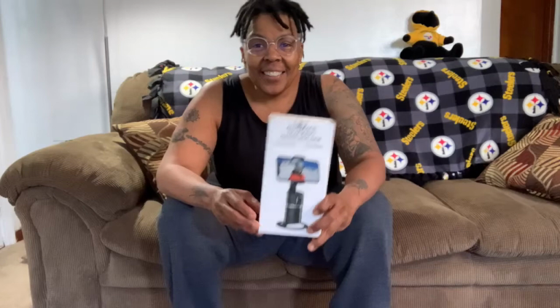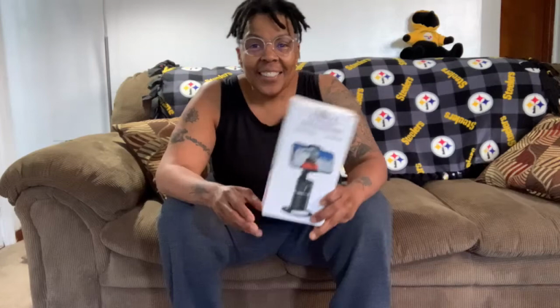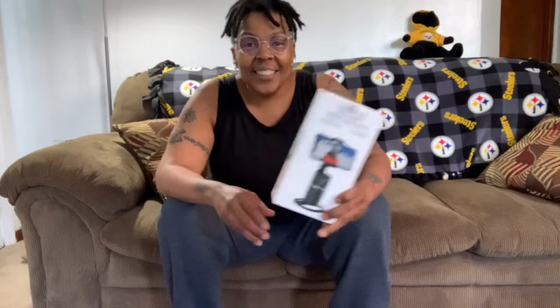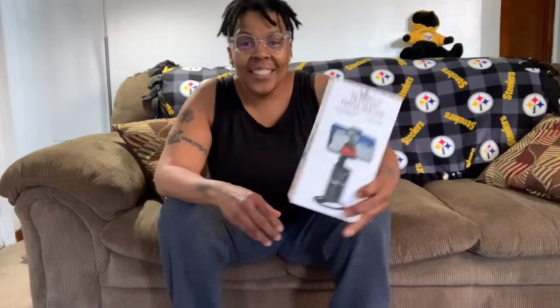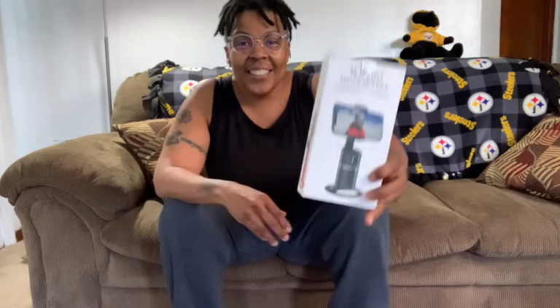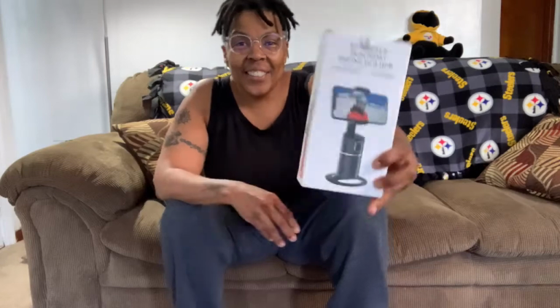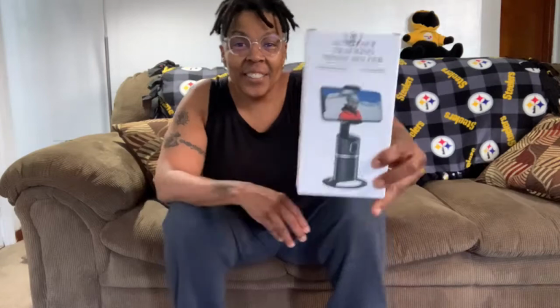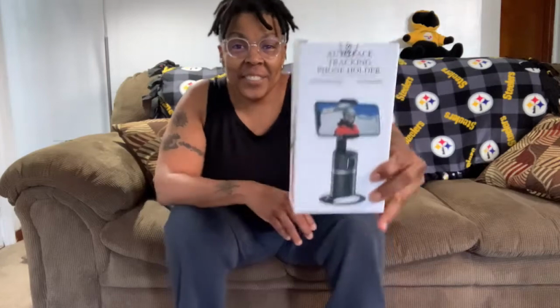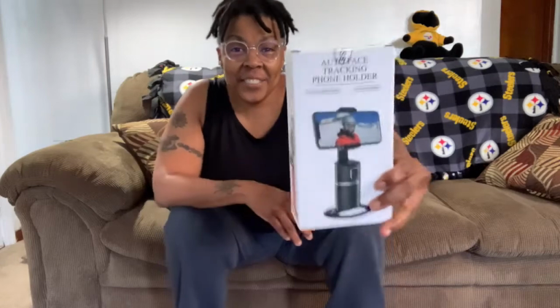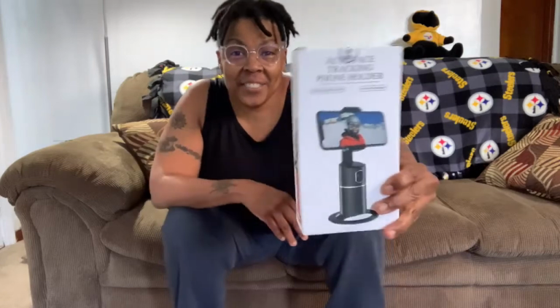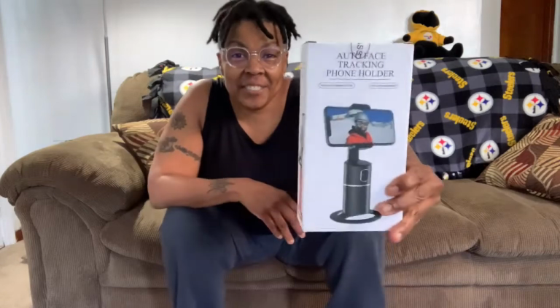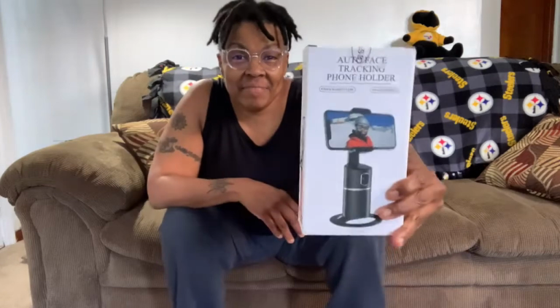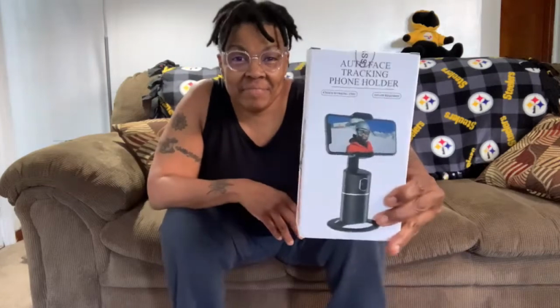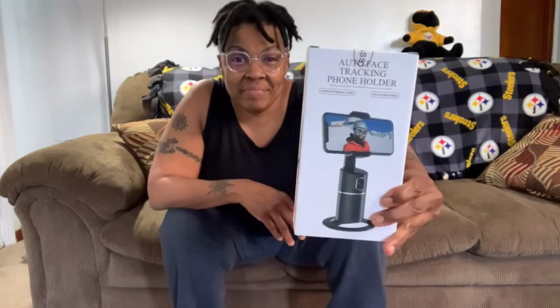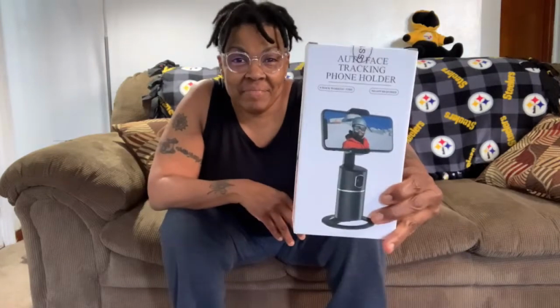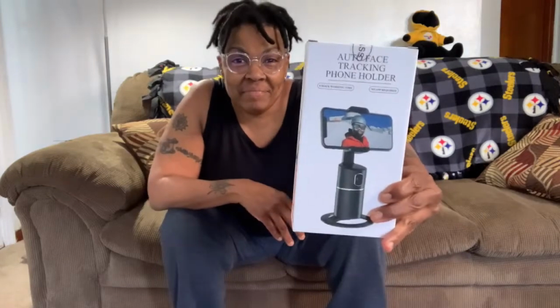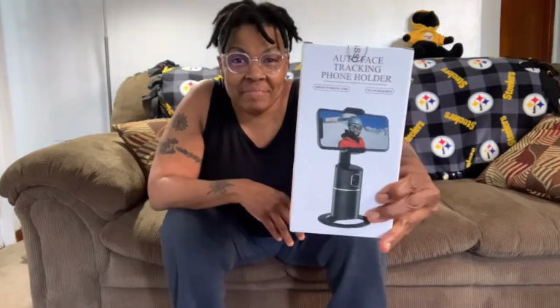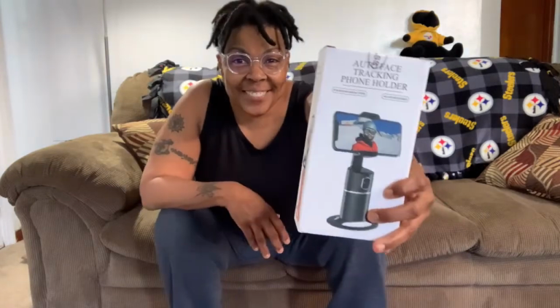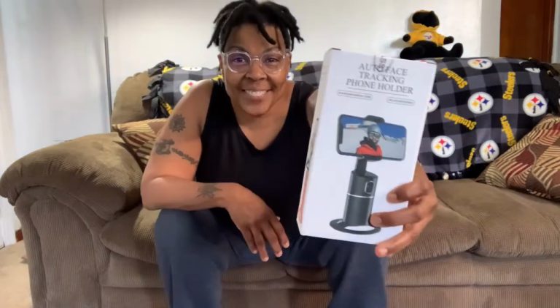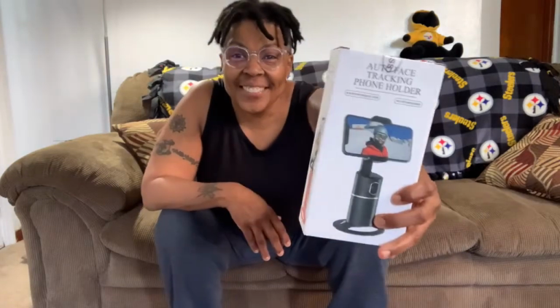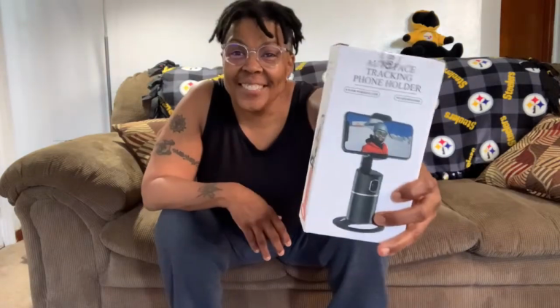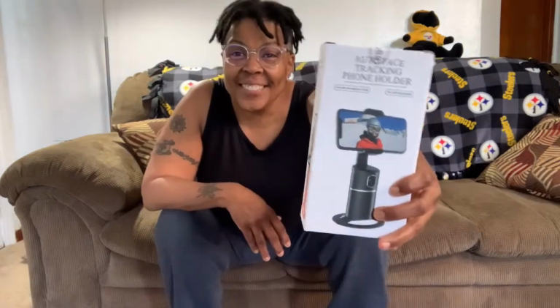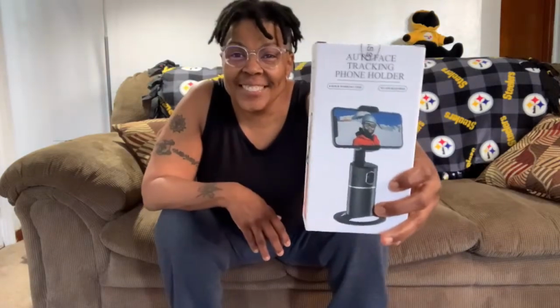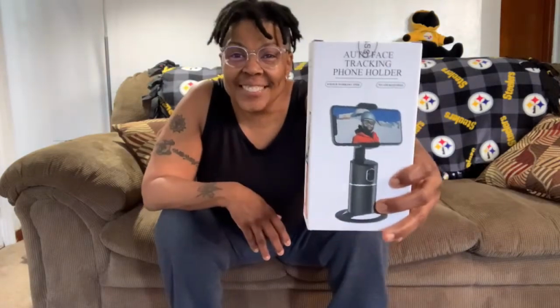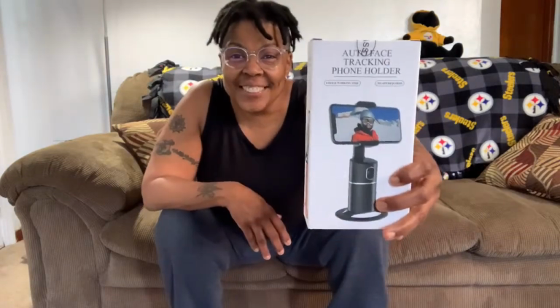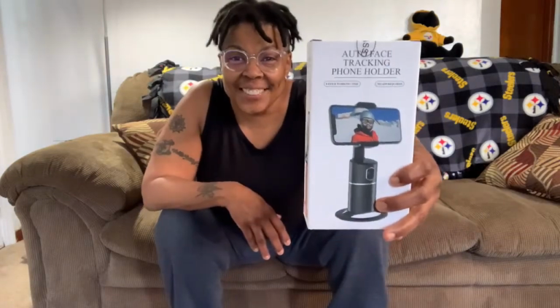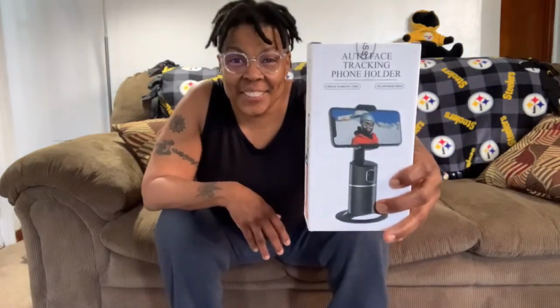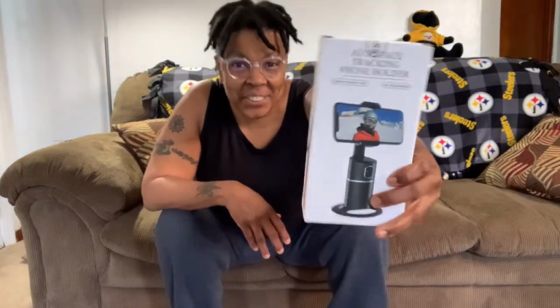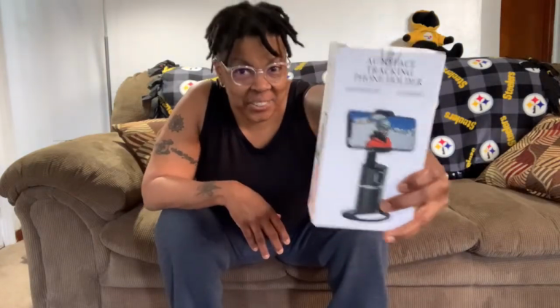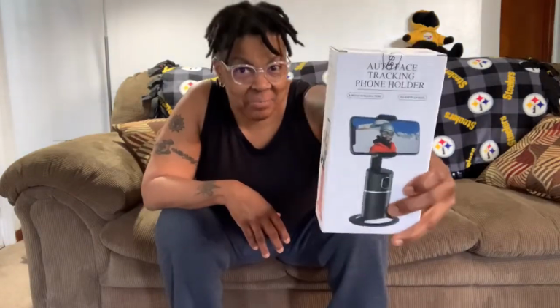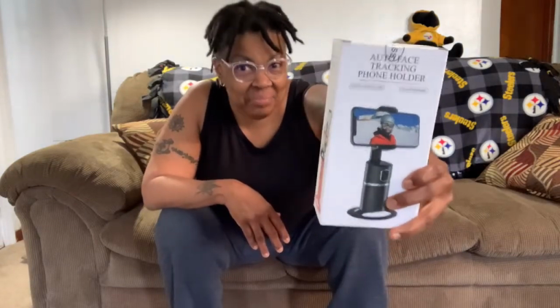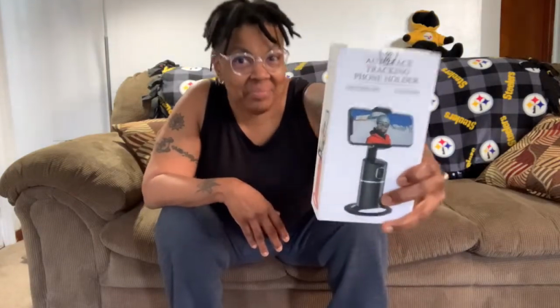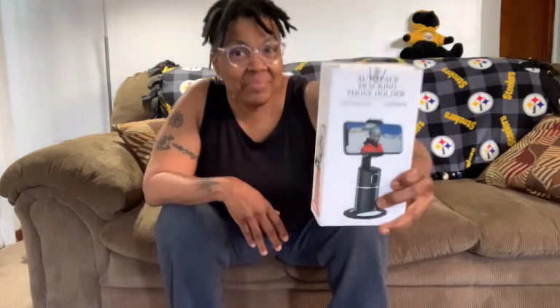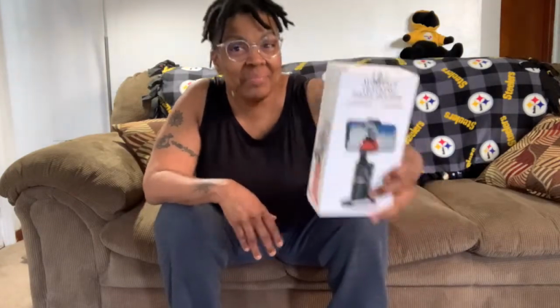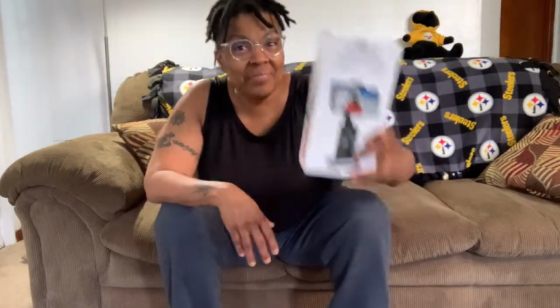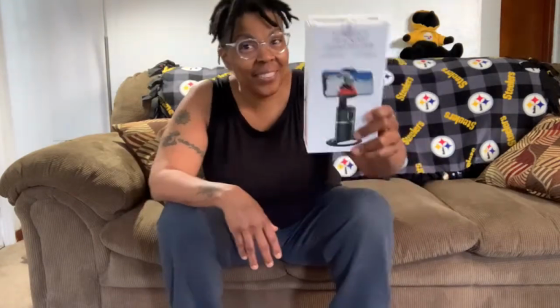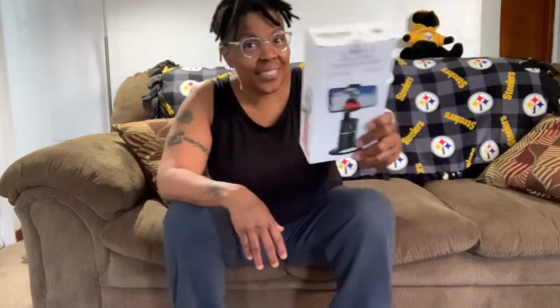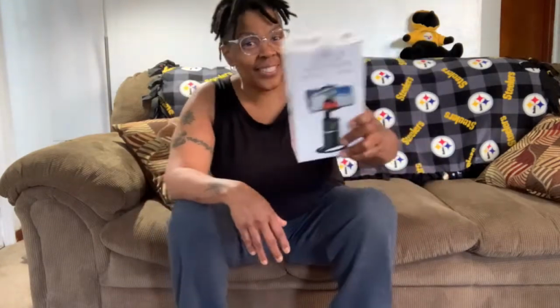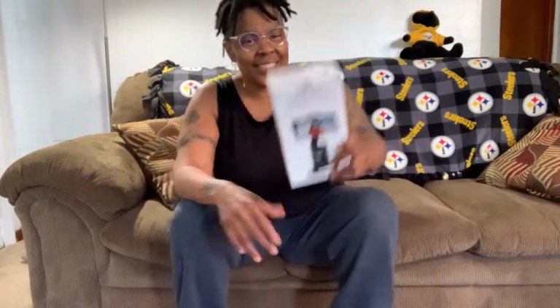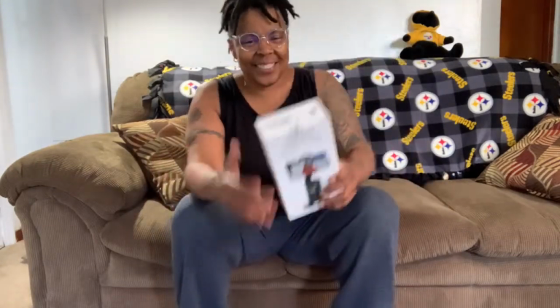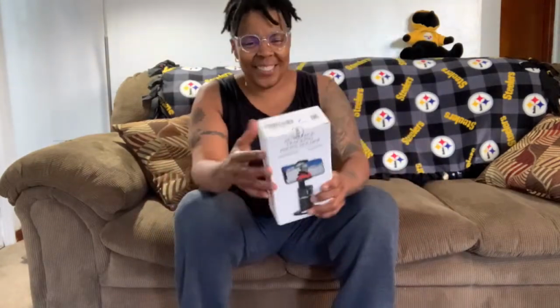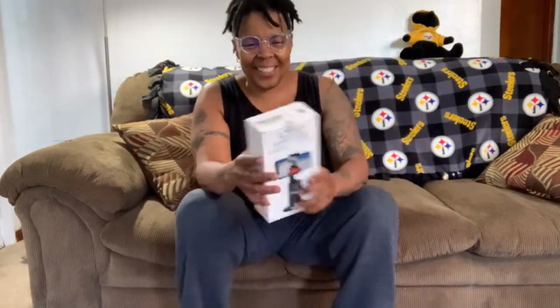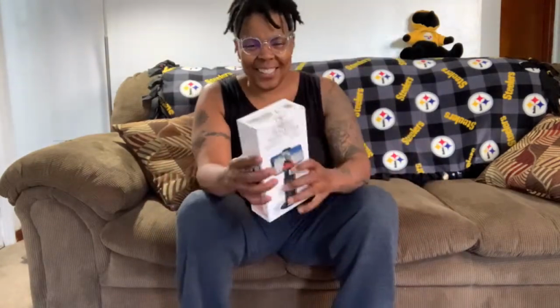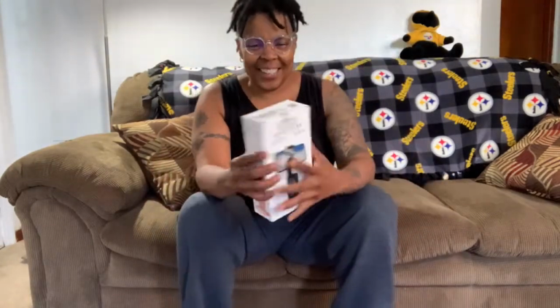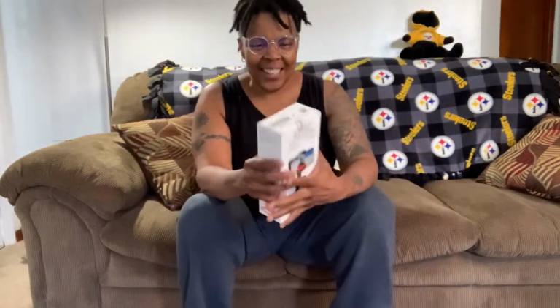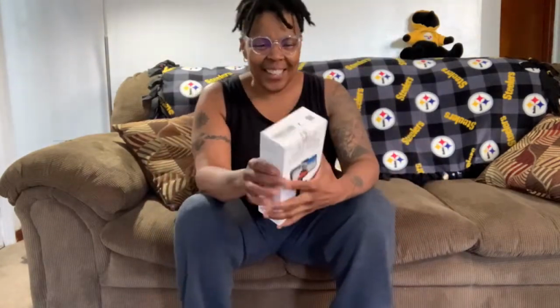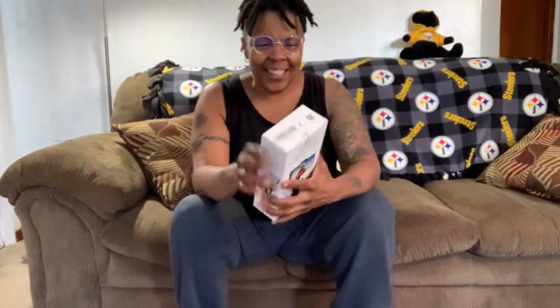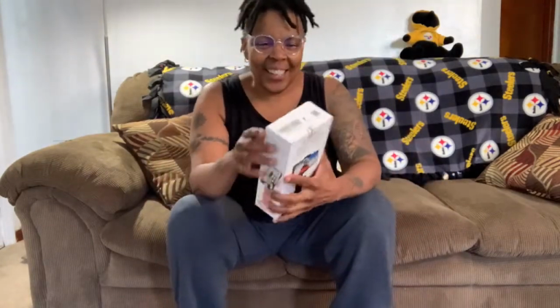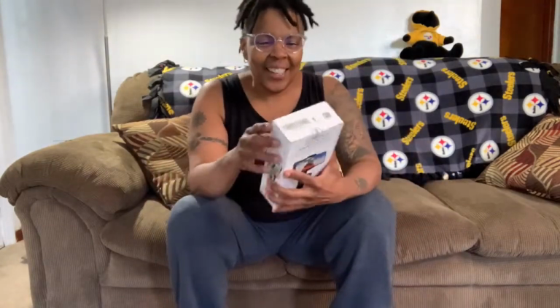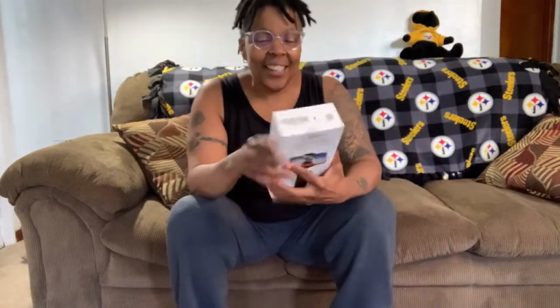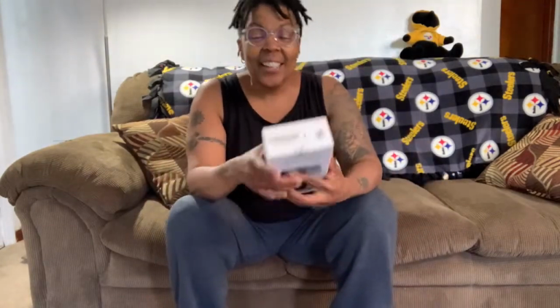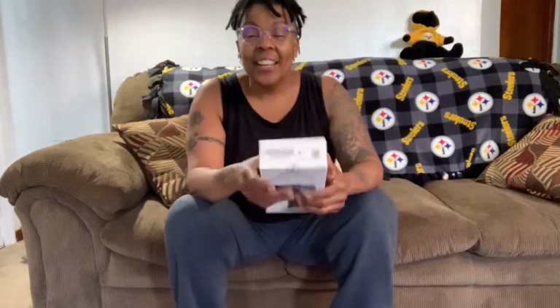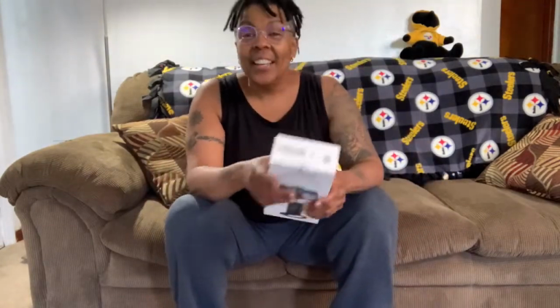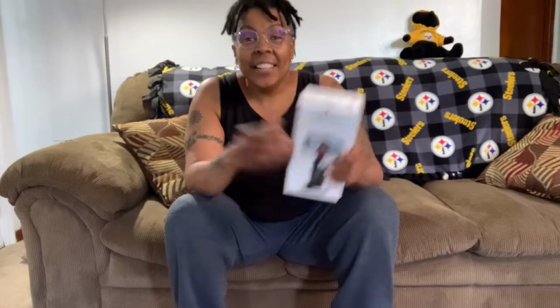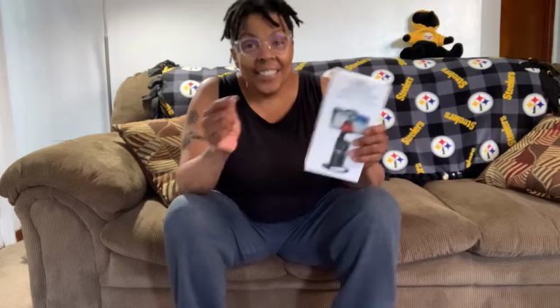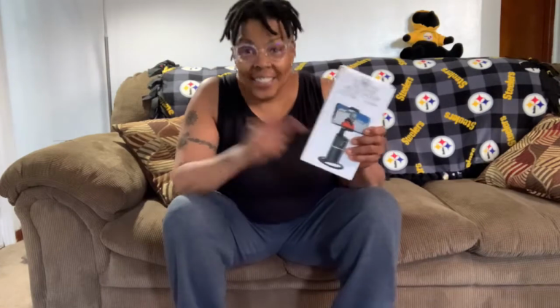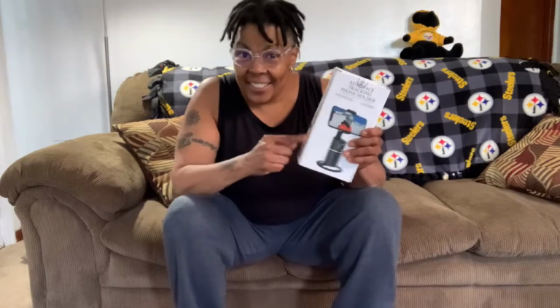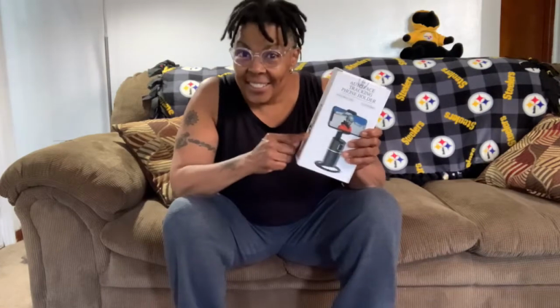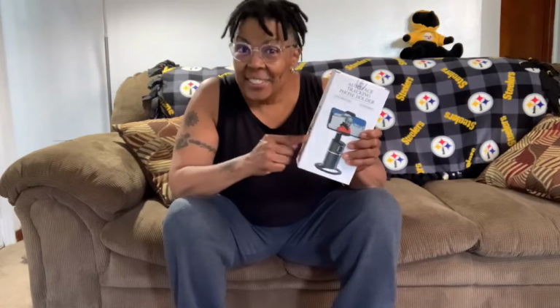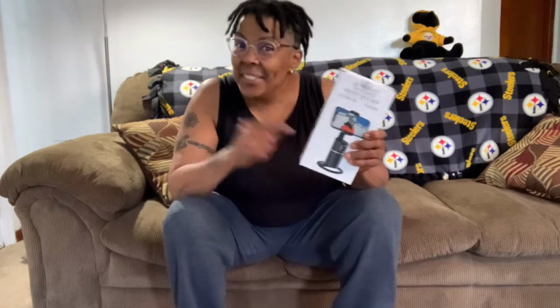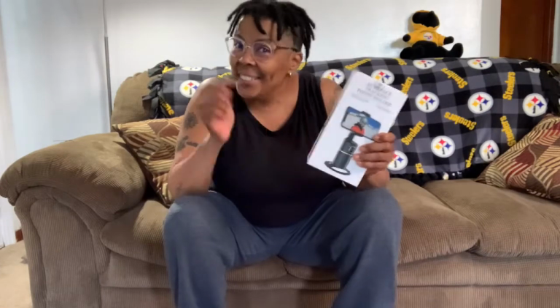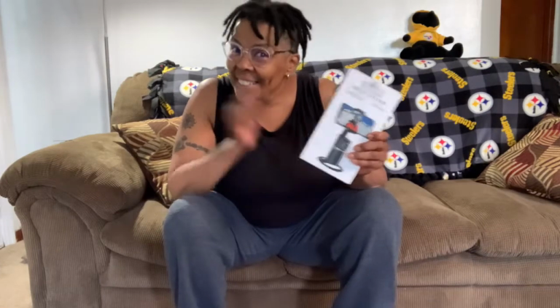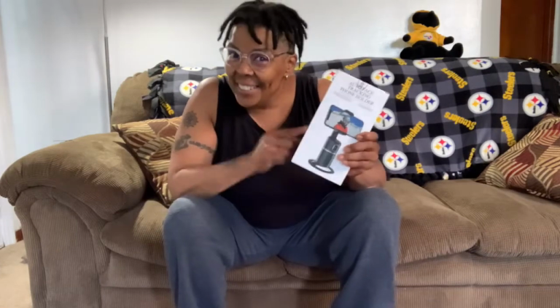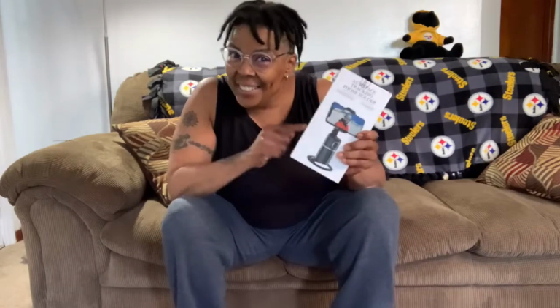Hello, Amazon shoppers. Today, I'm going to unbox and review for you the Sikpio Smart Face Tracking Phone Tripod.